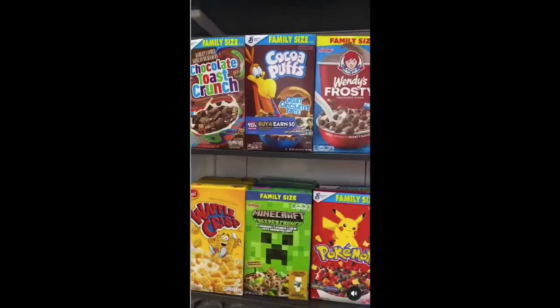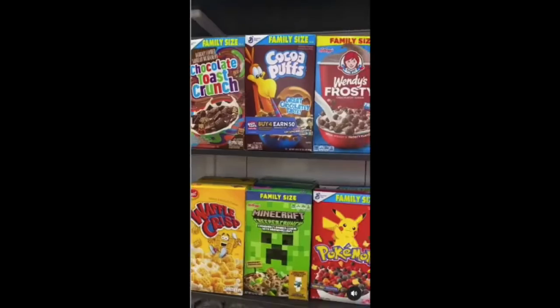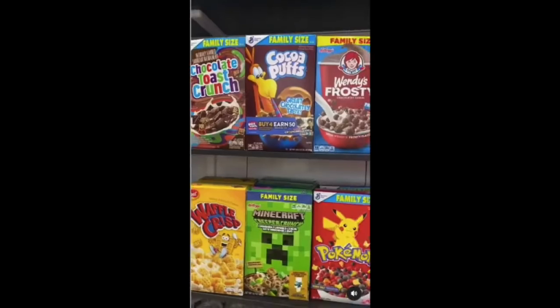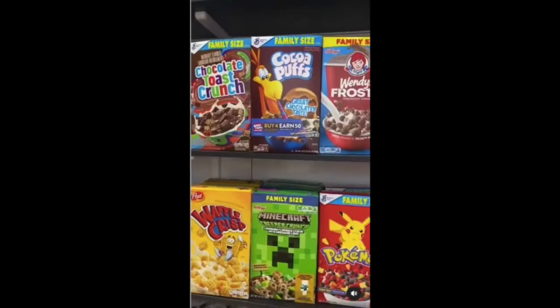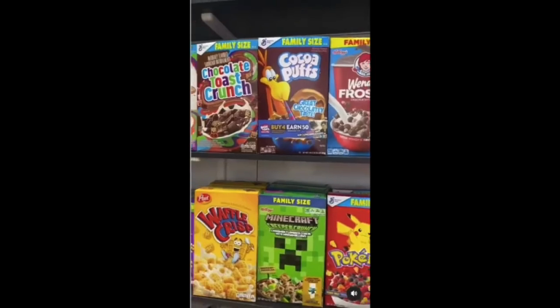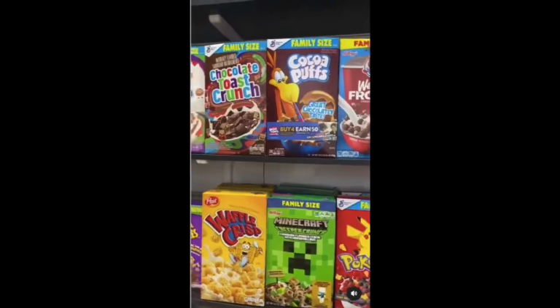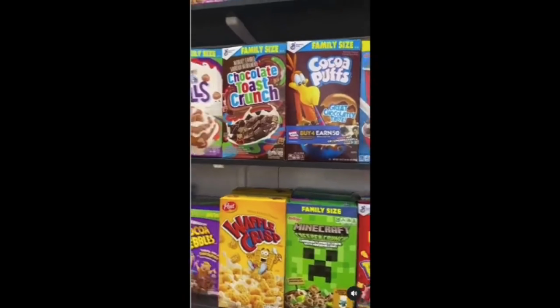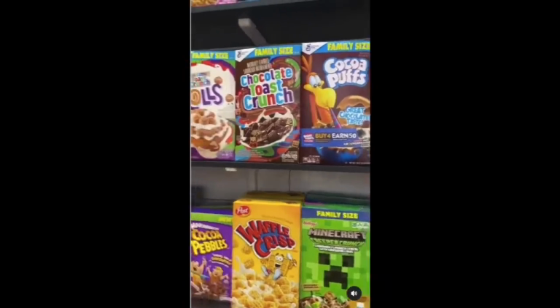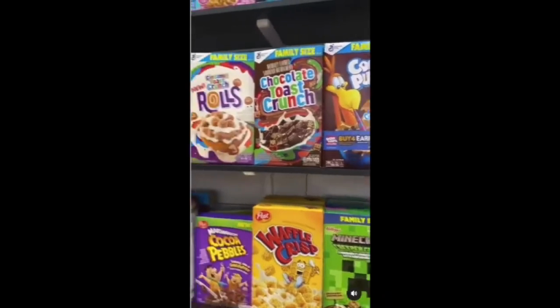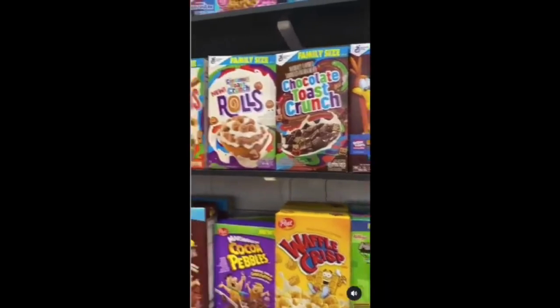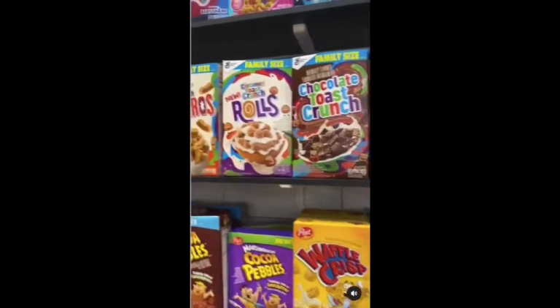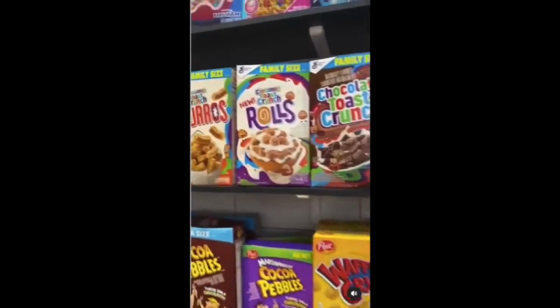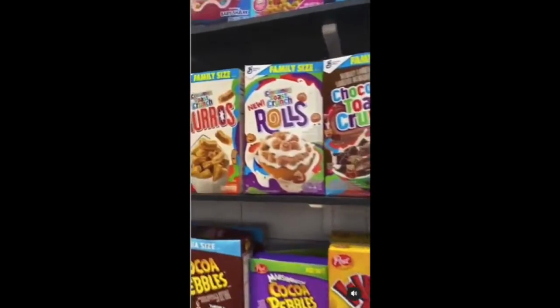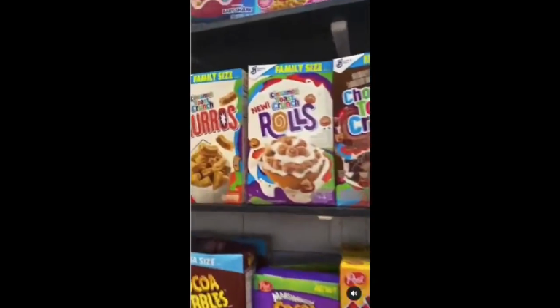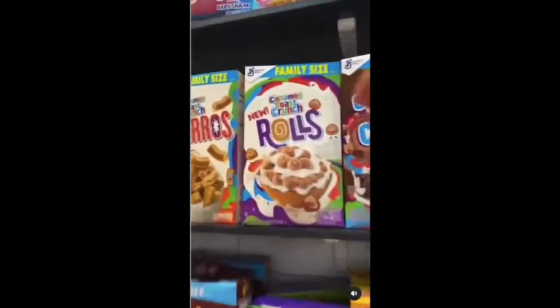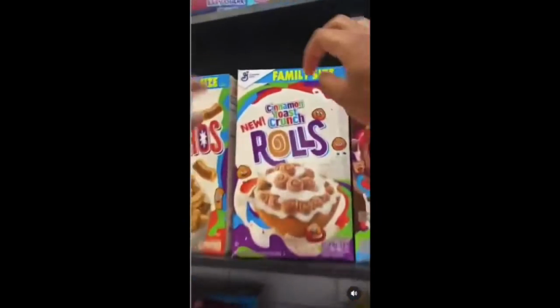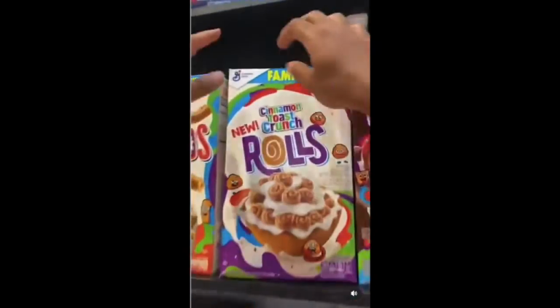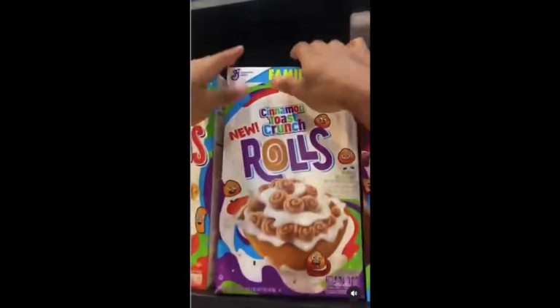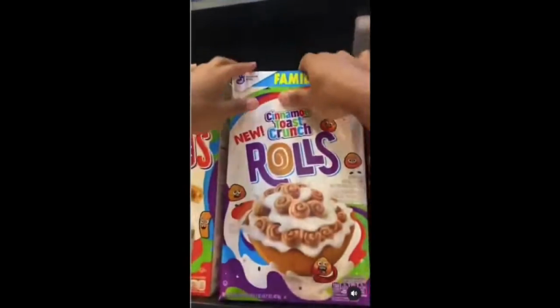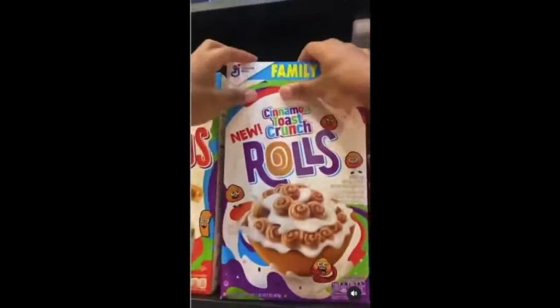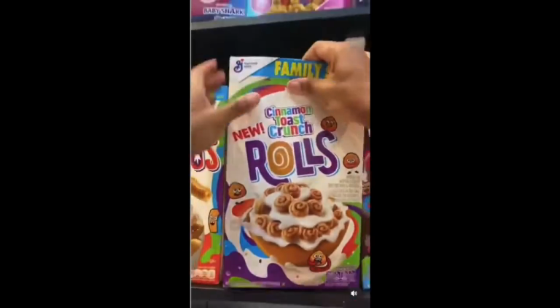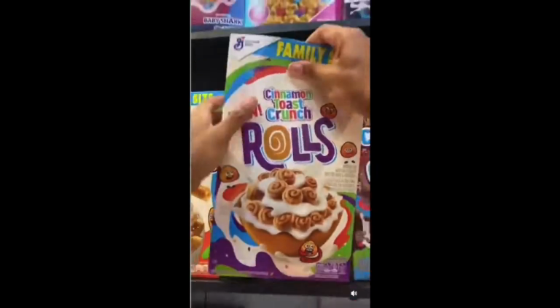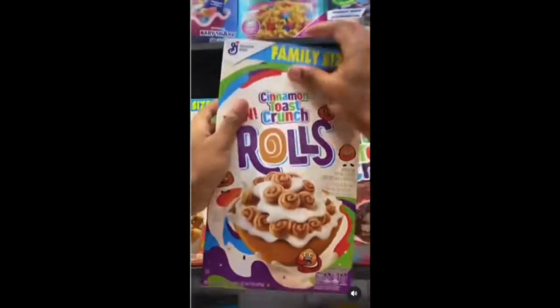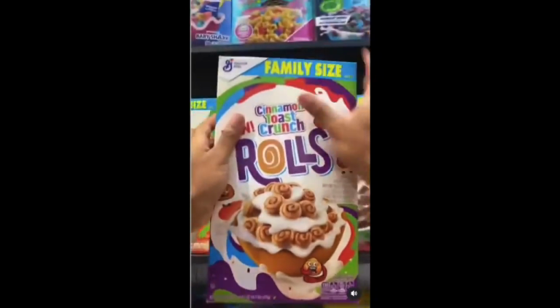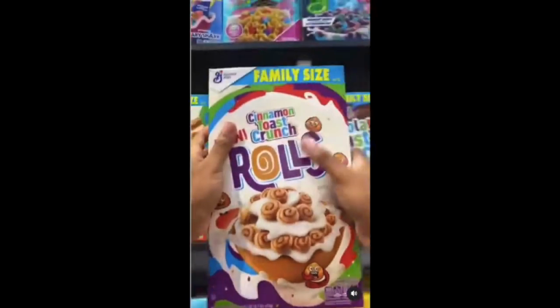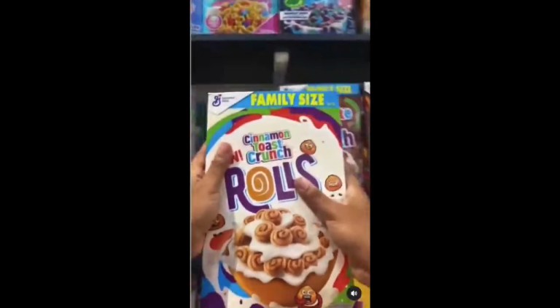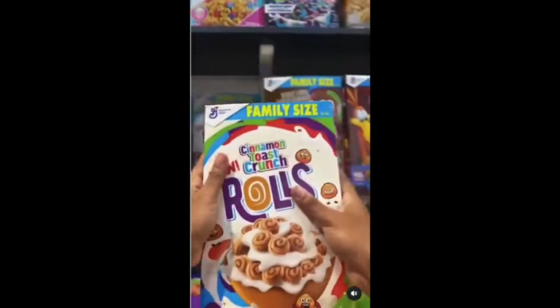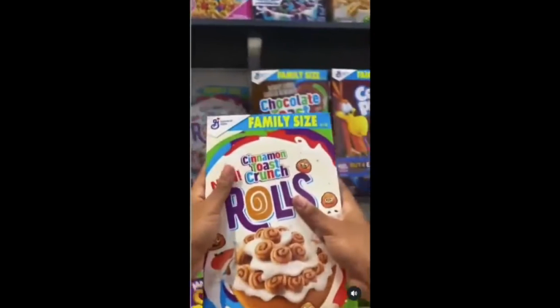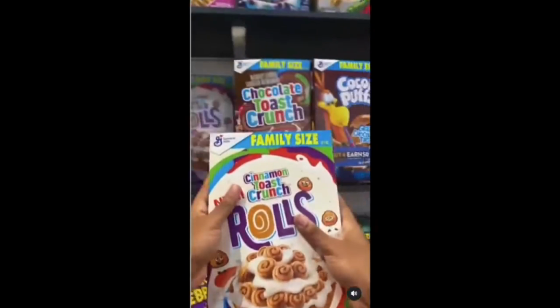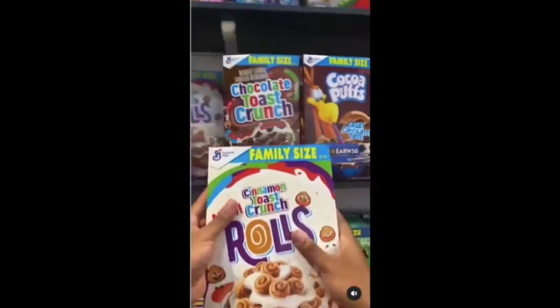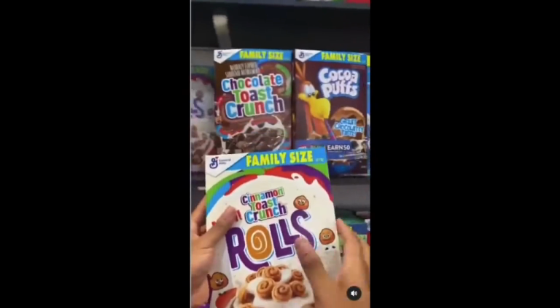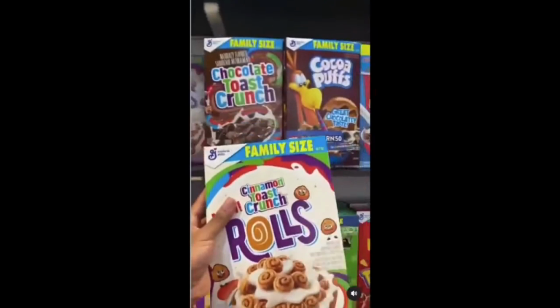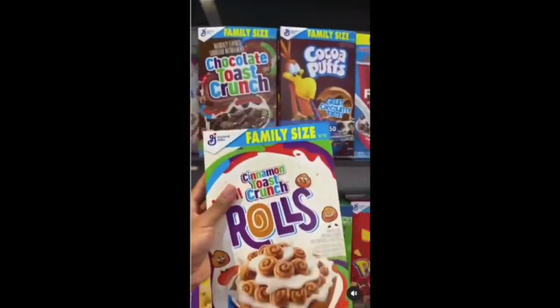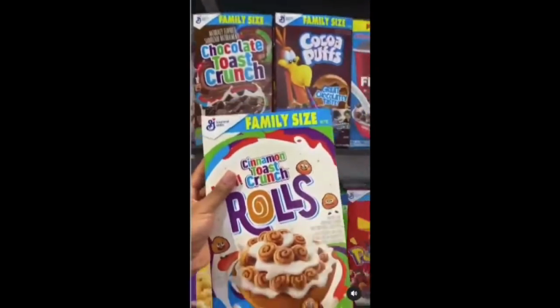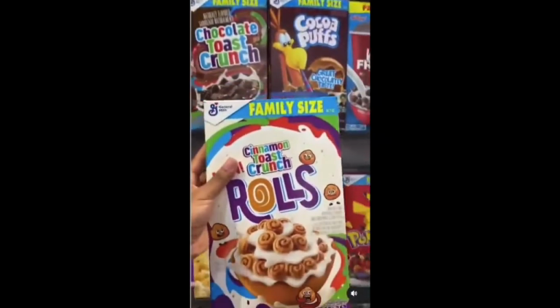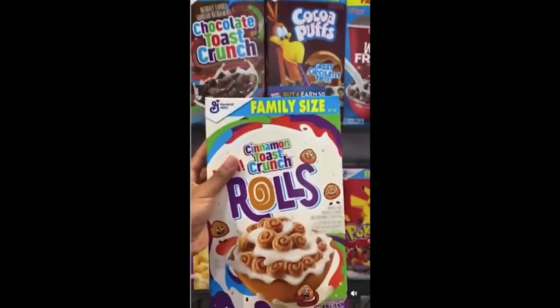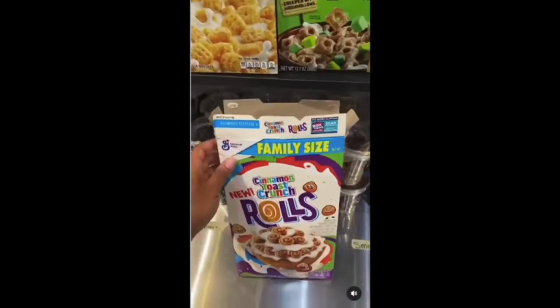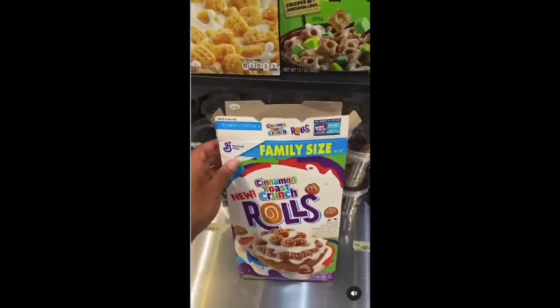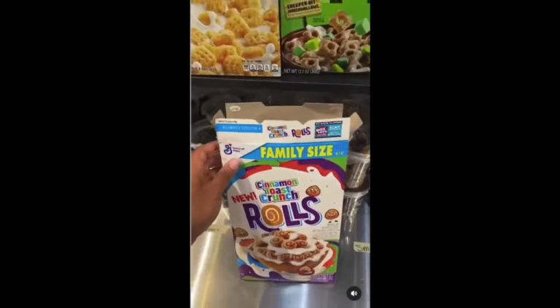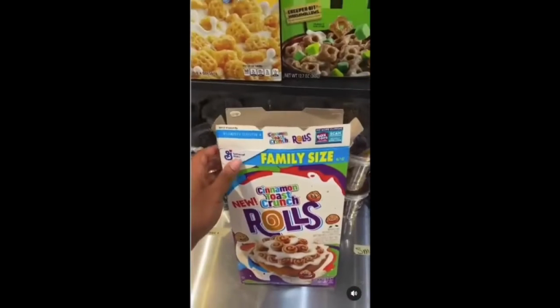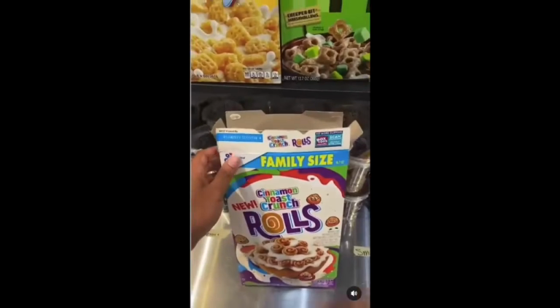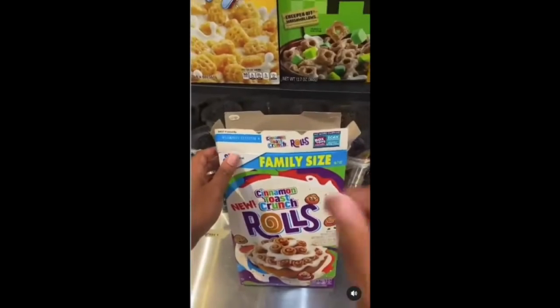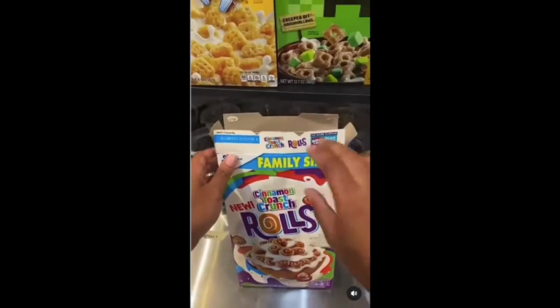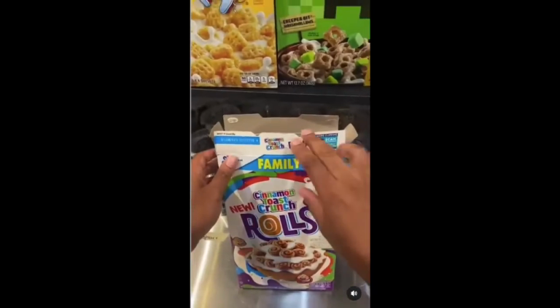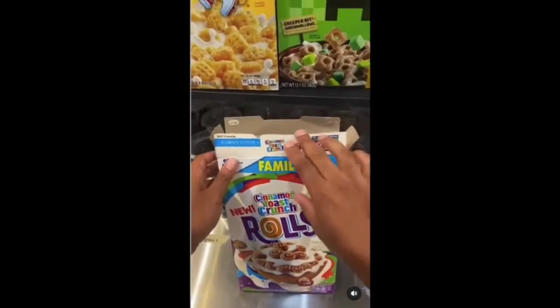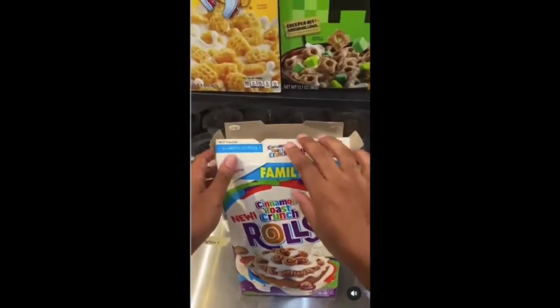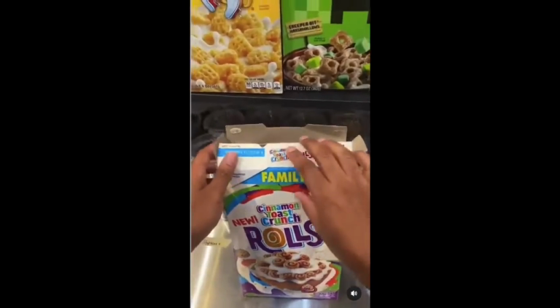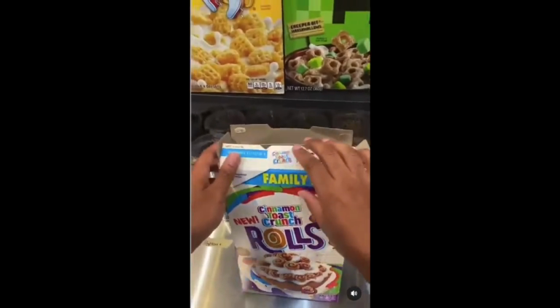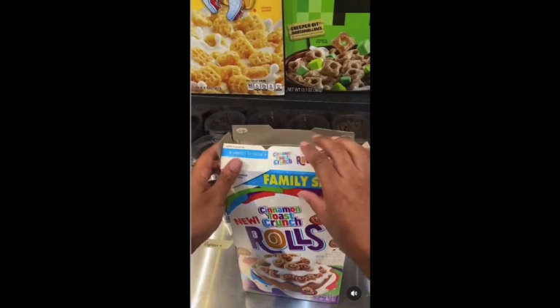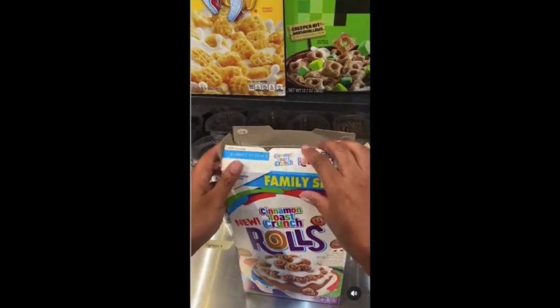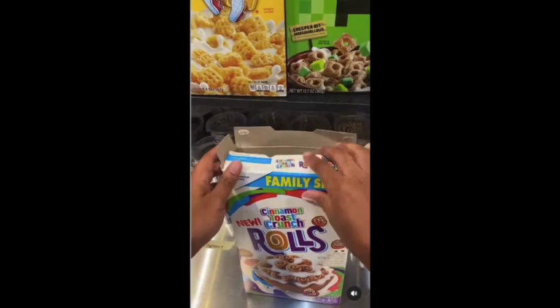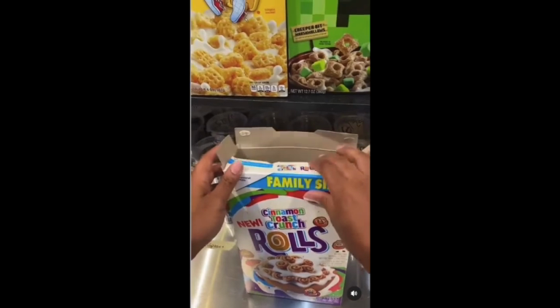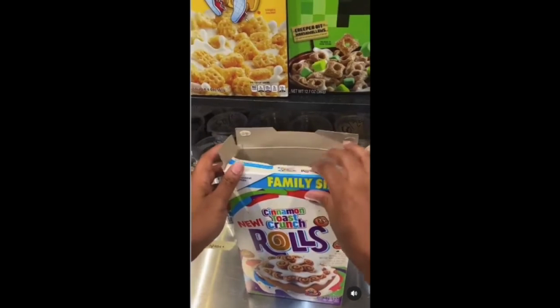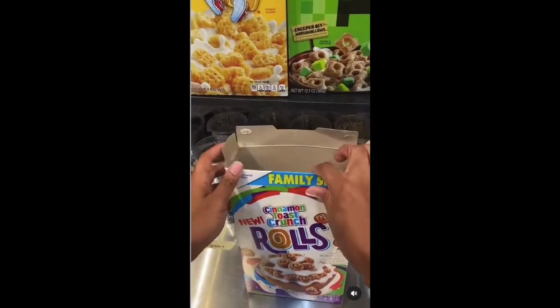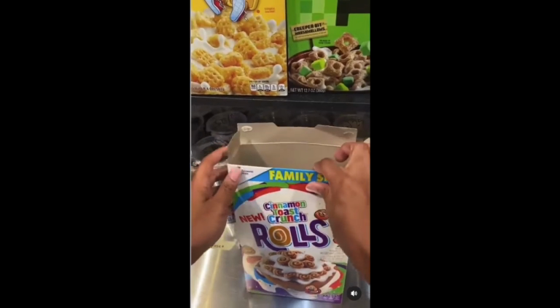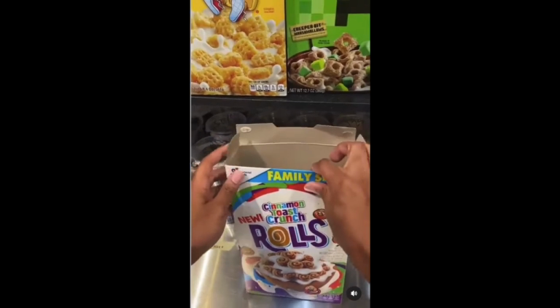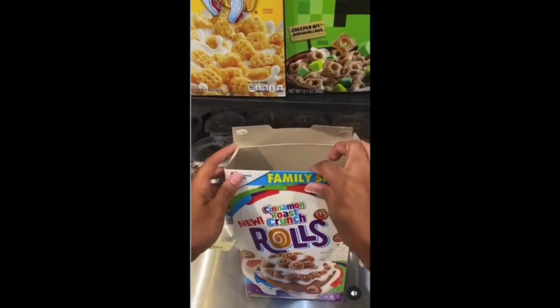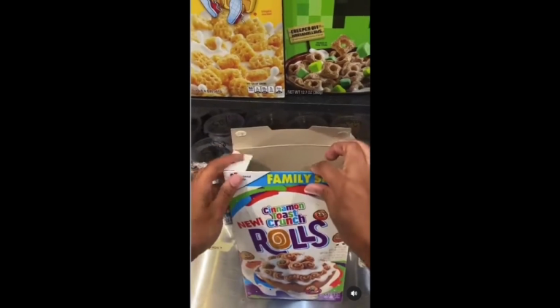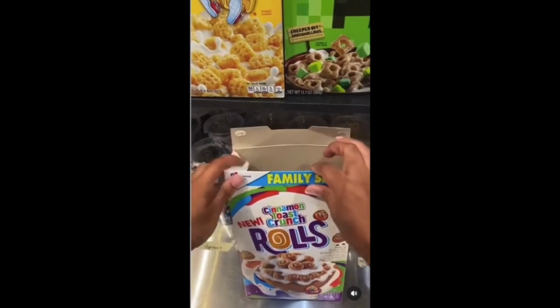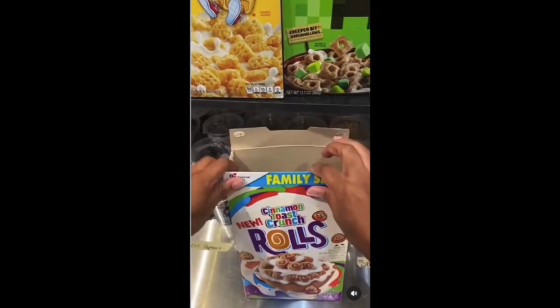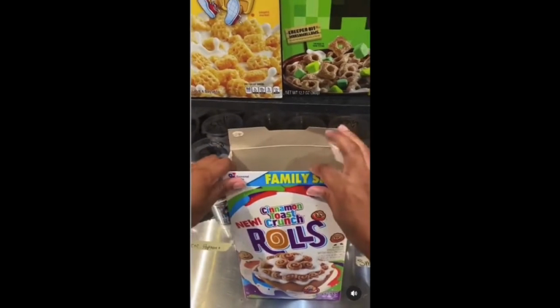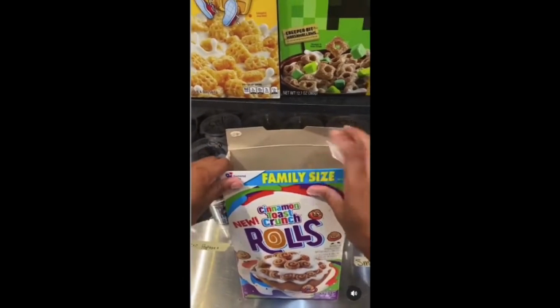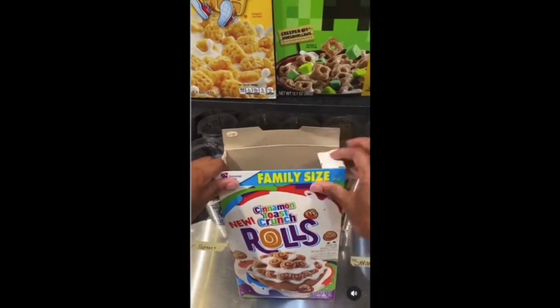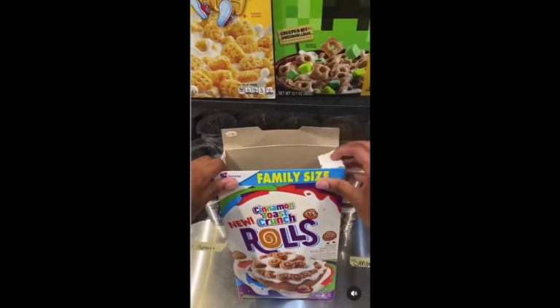None of you guys showed us the hack on how to properly close the cereal box. You guys are all fake. And since we're real, we'll show you how to do it.